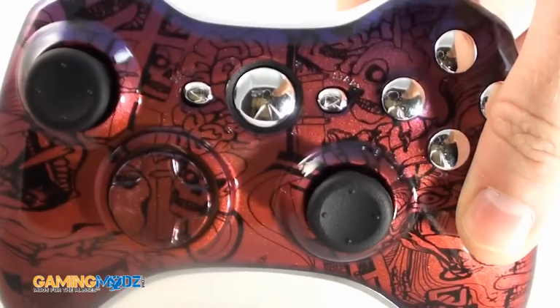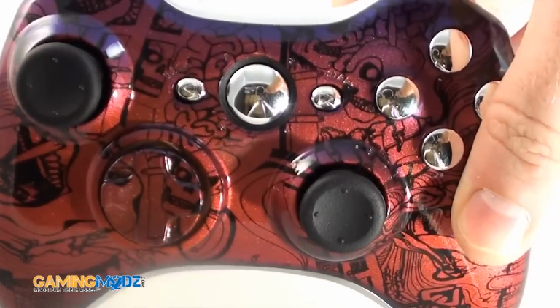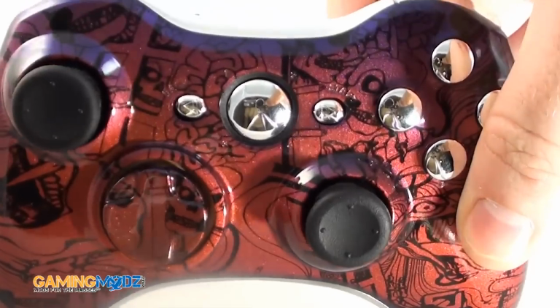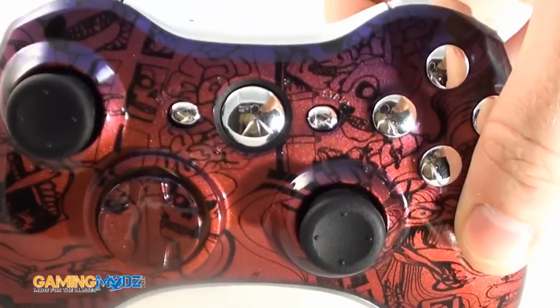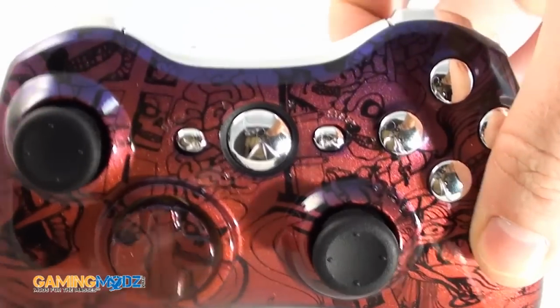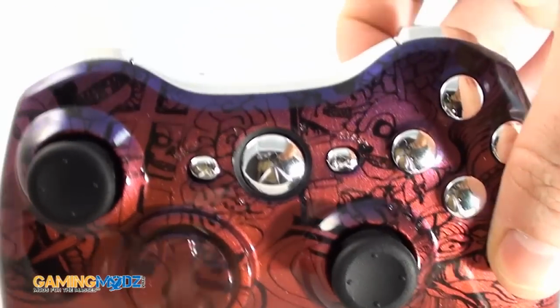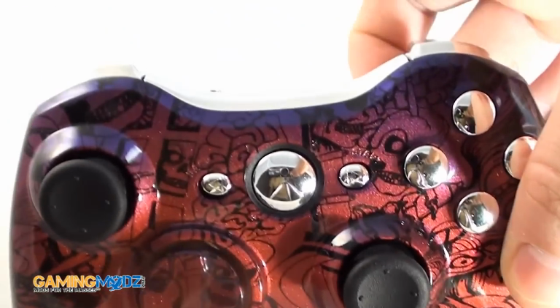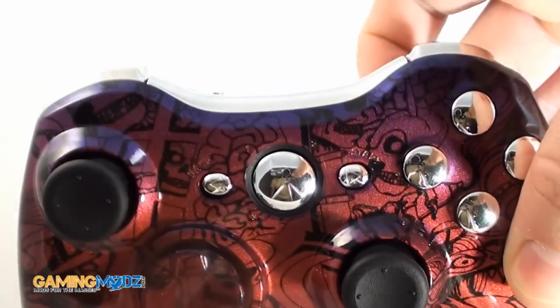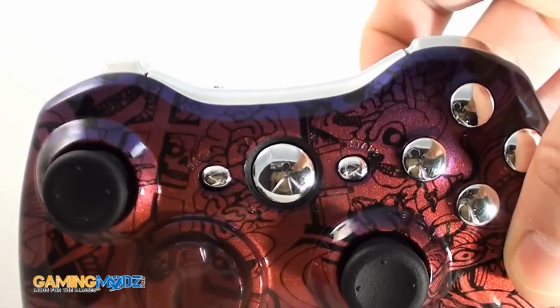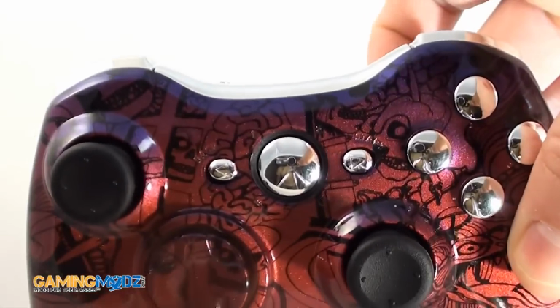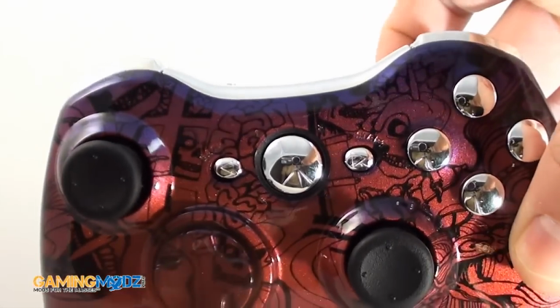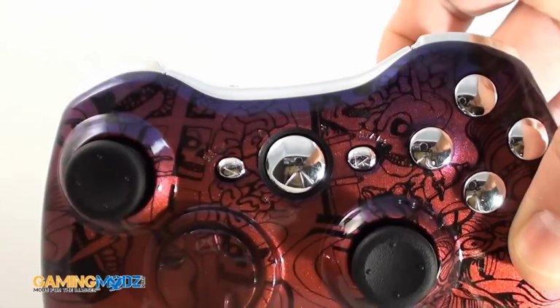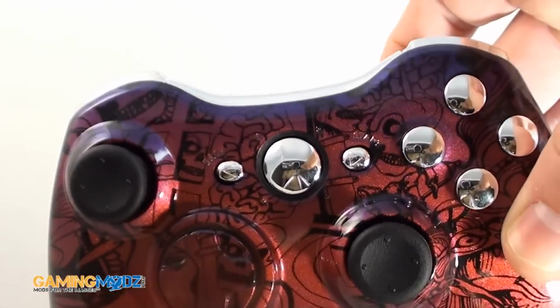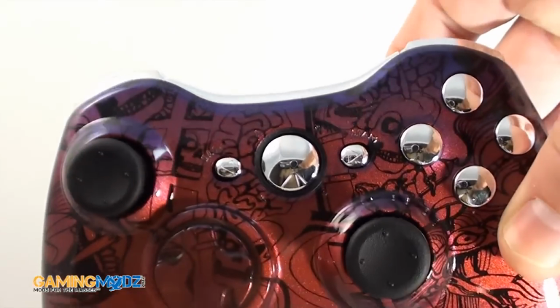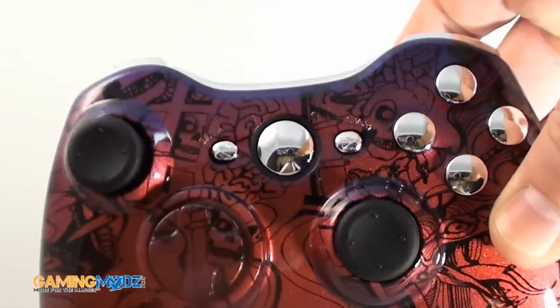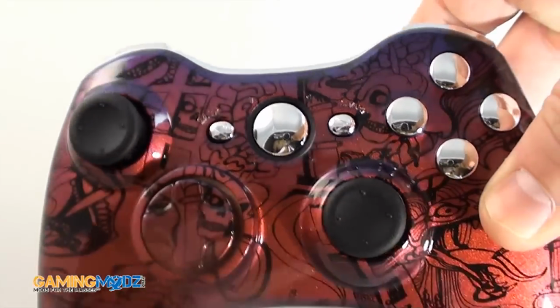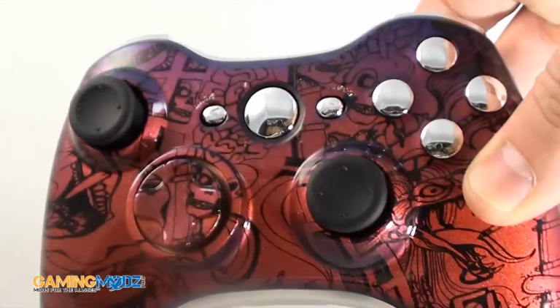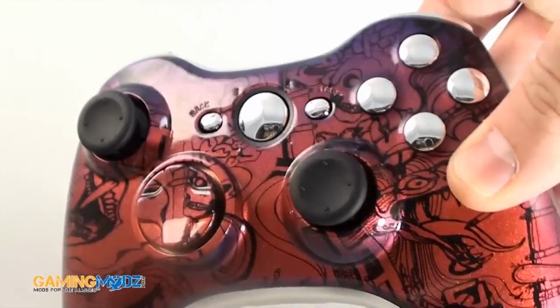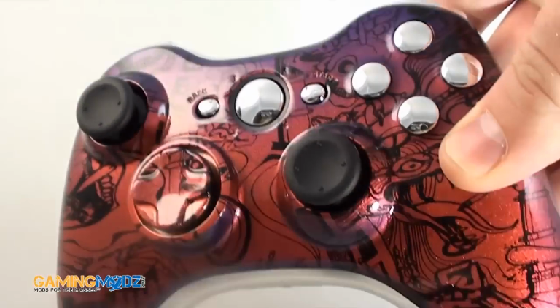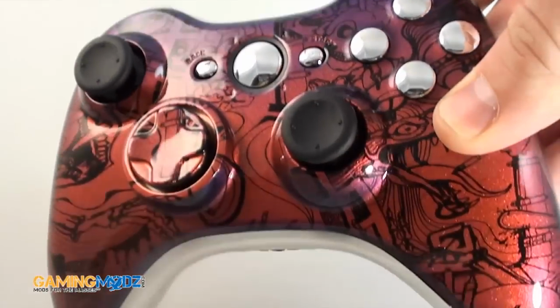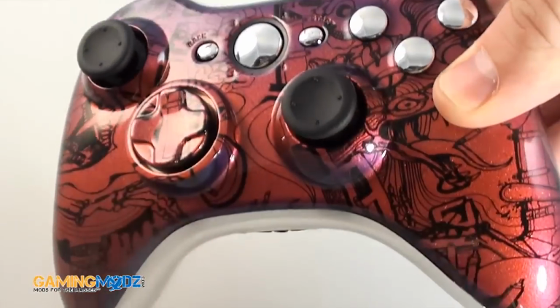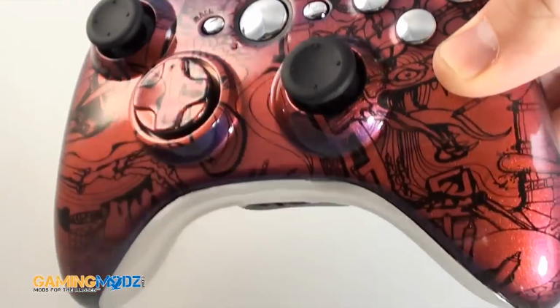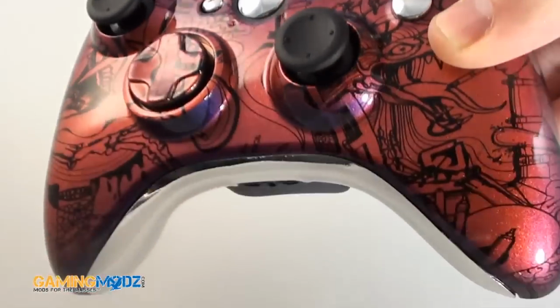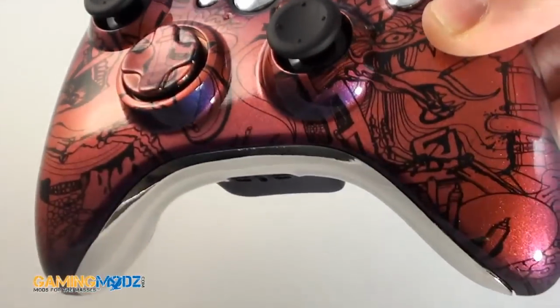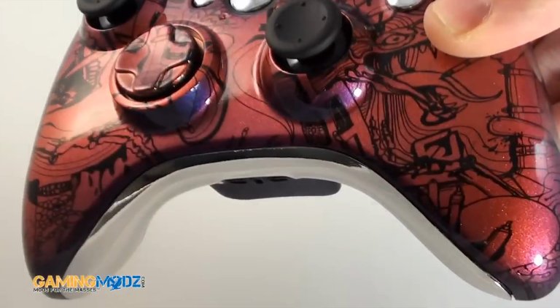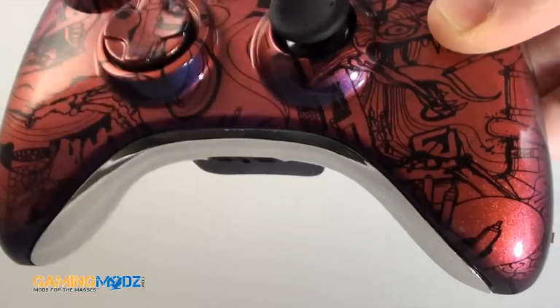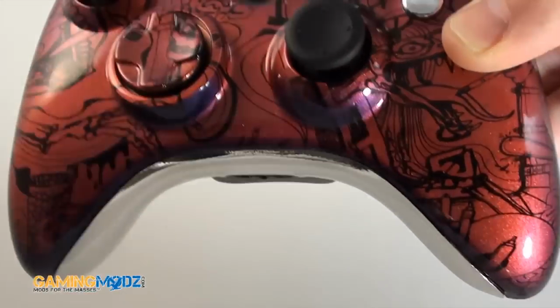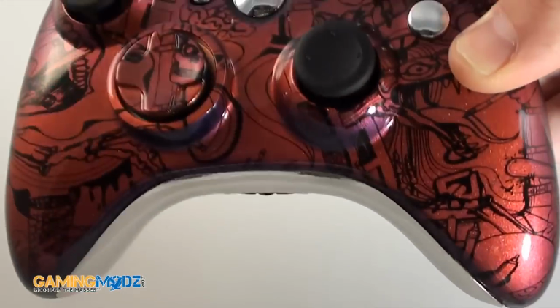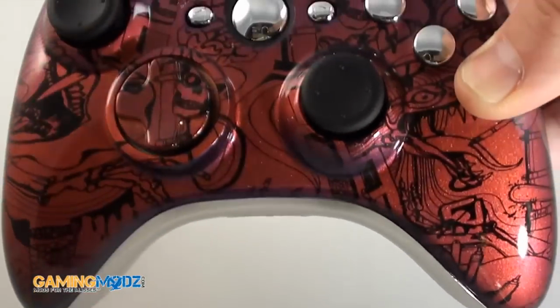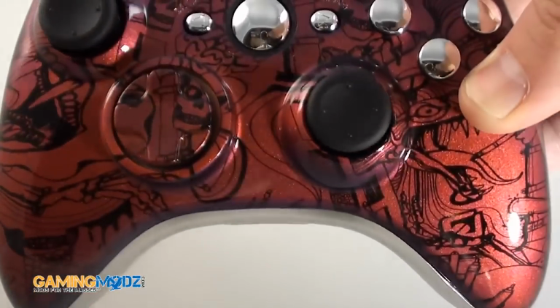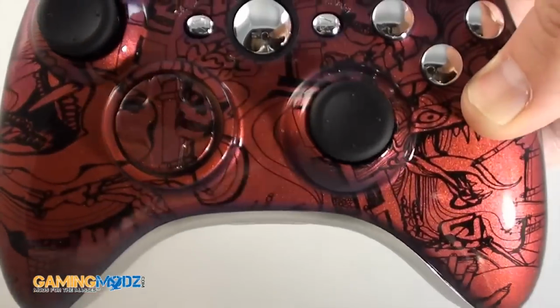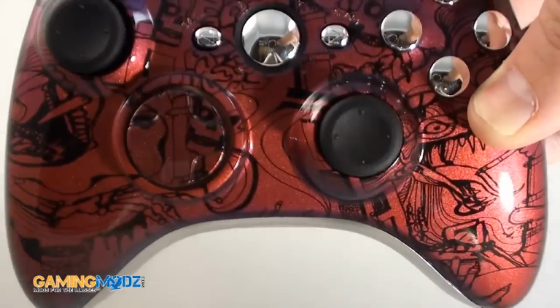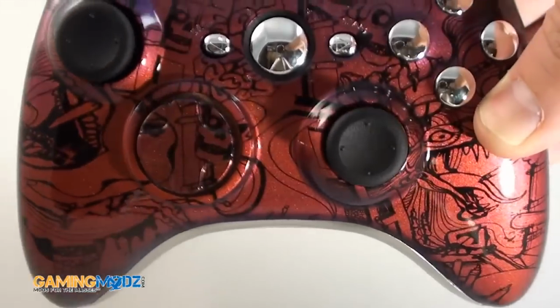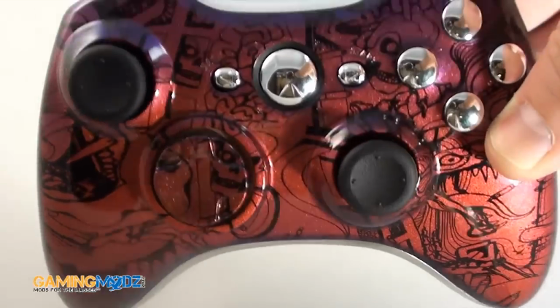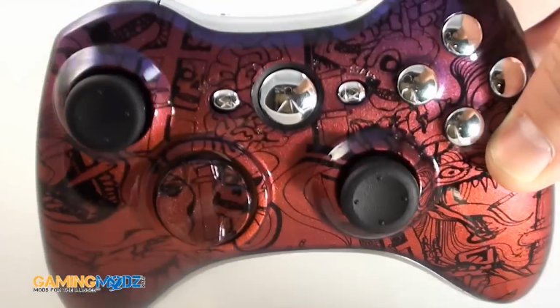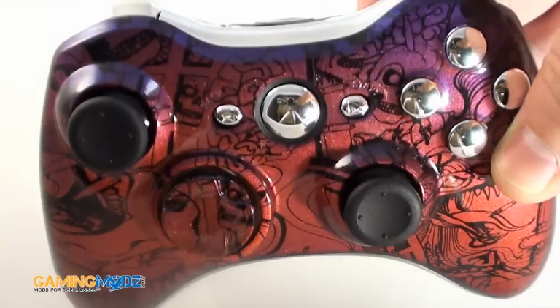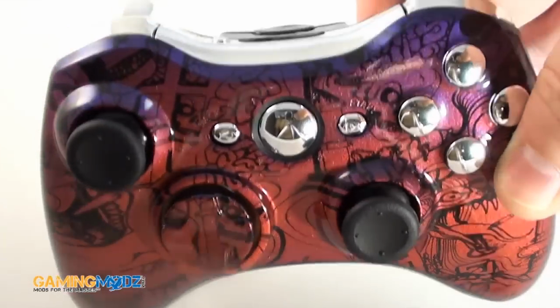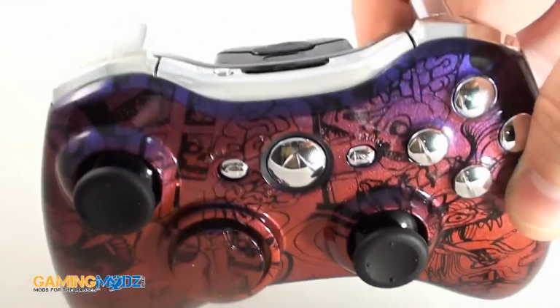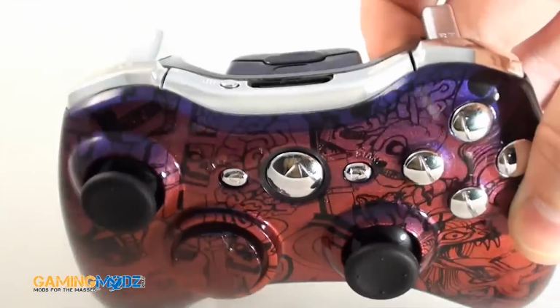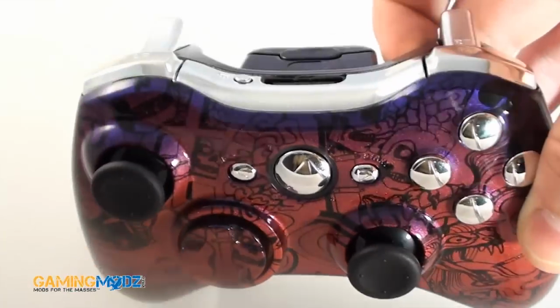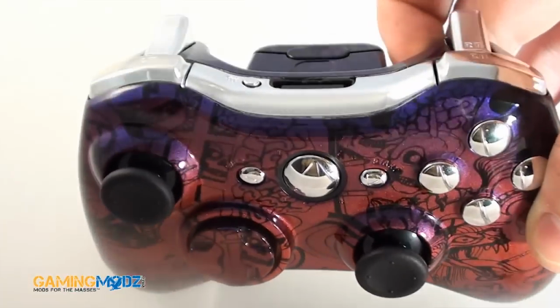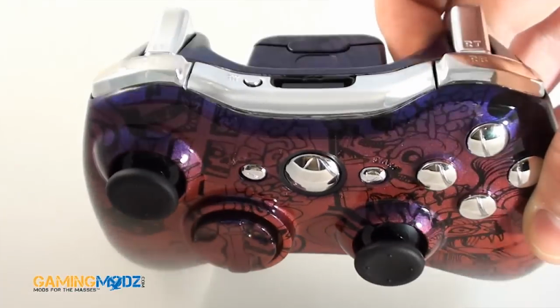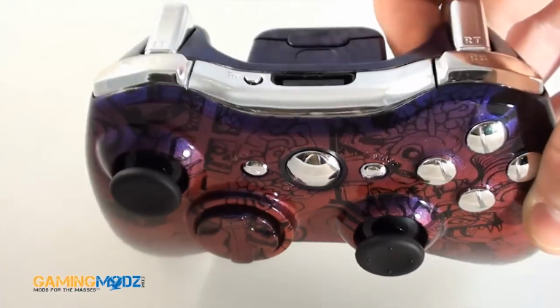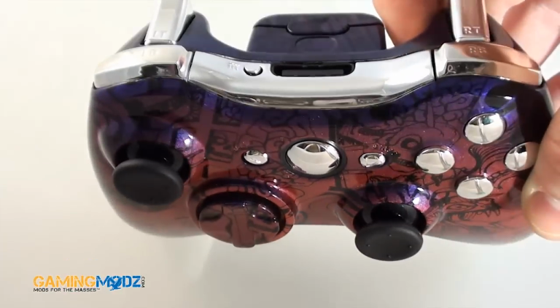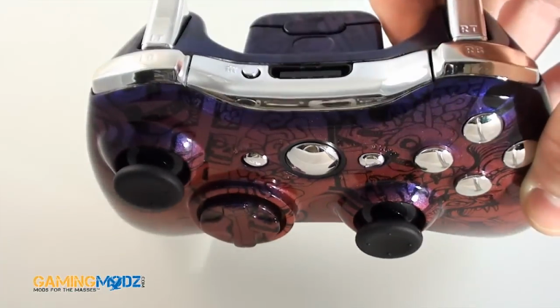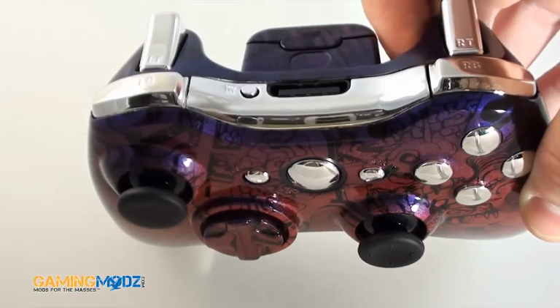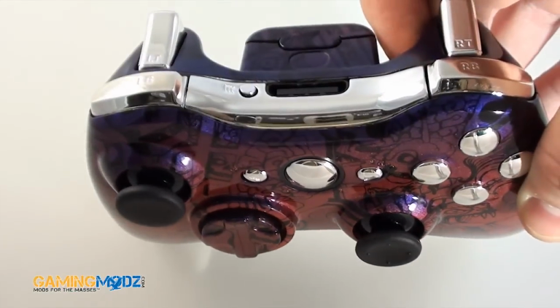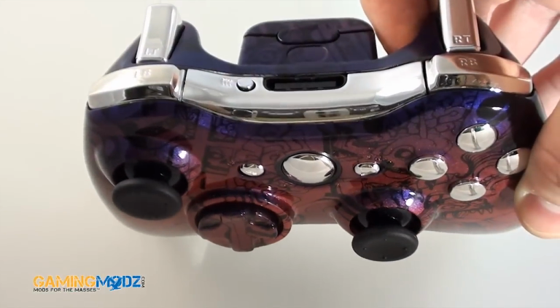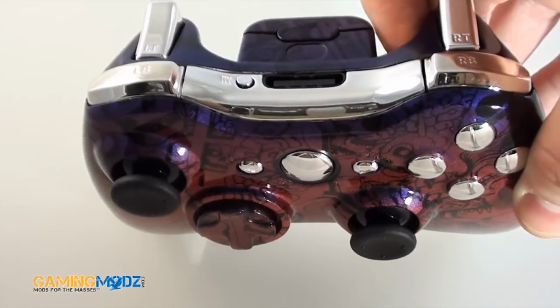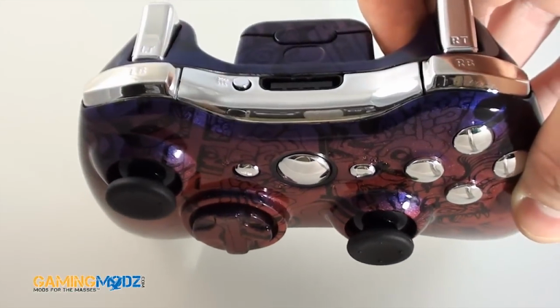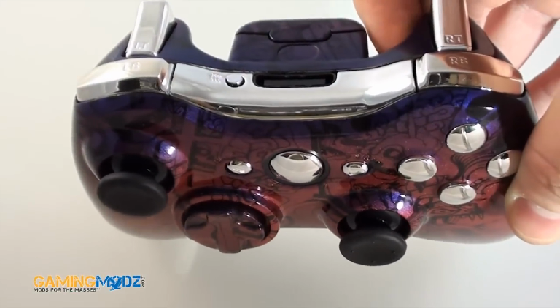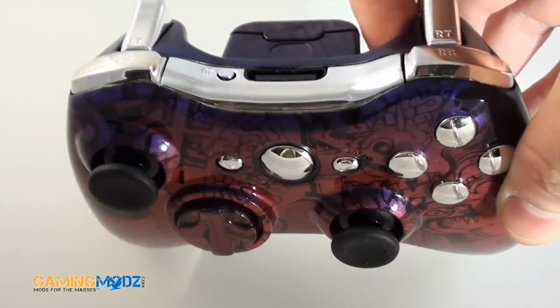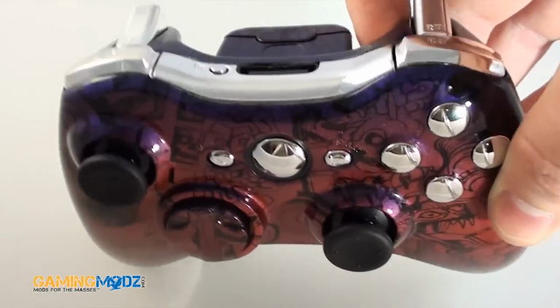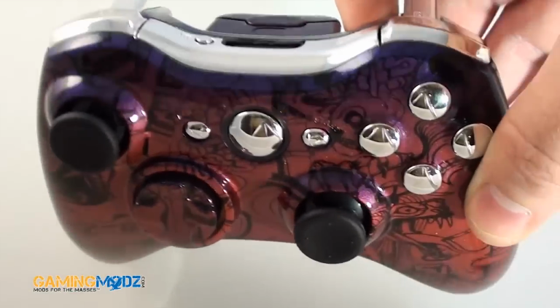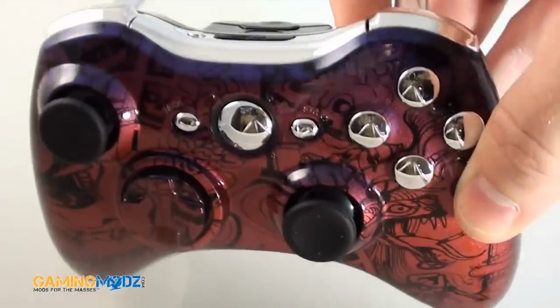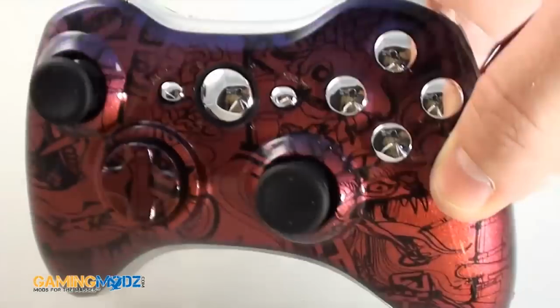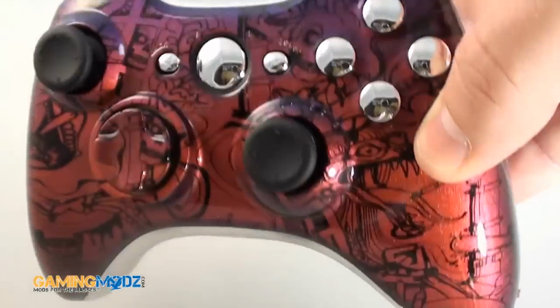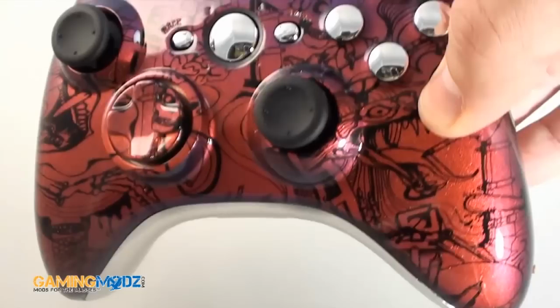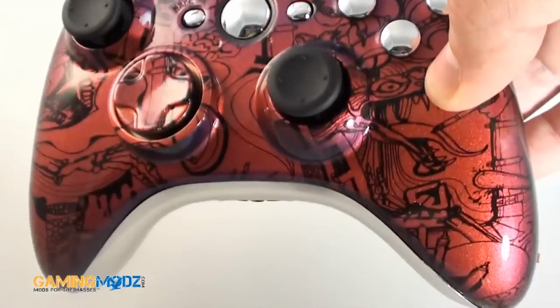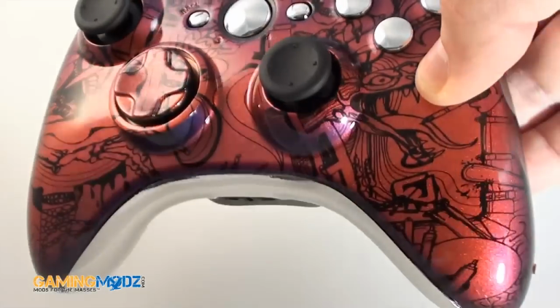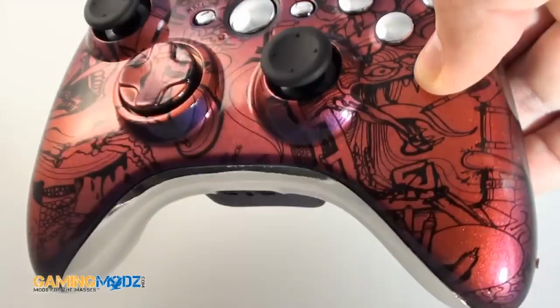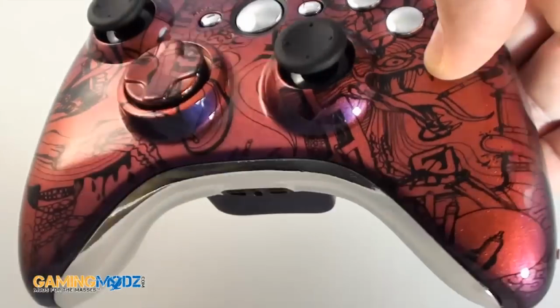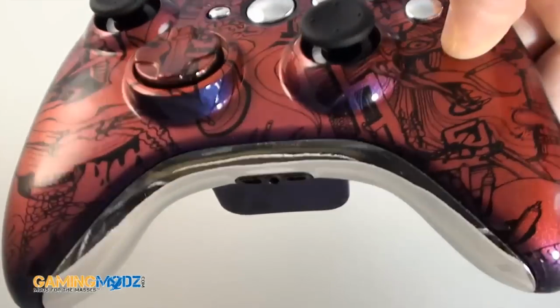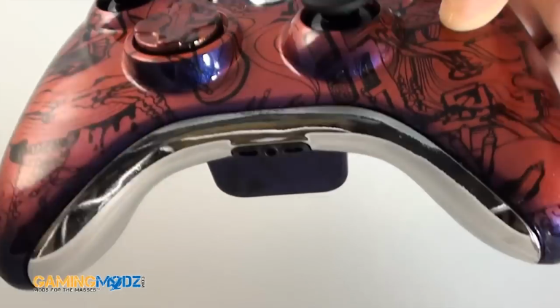So there you go. You can customize it however you would like. It's one of our nicest controllers.